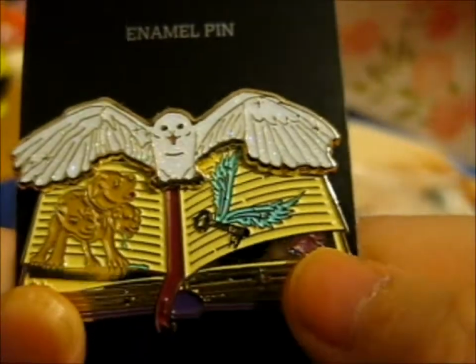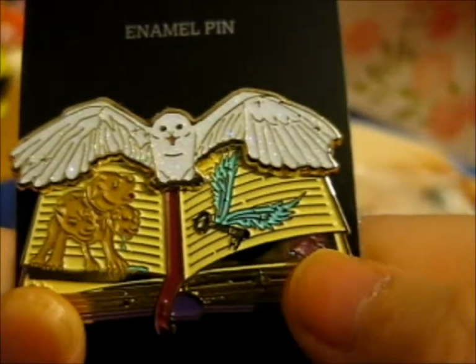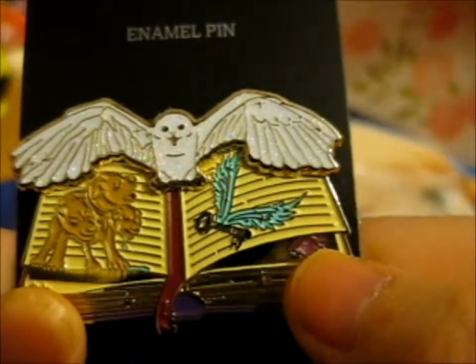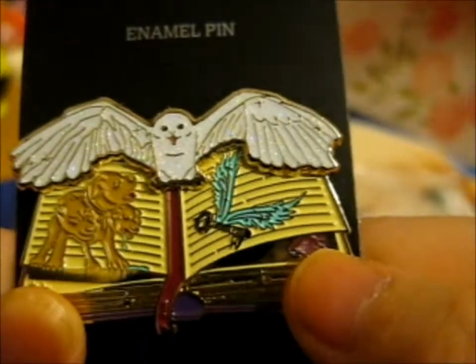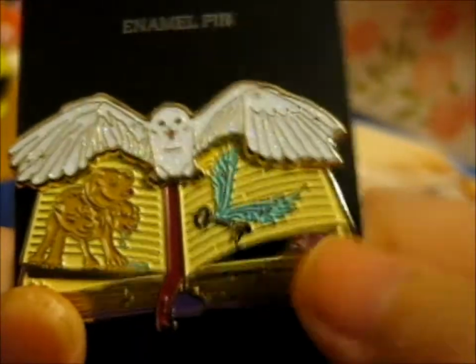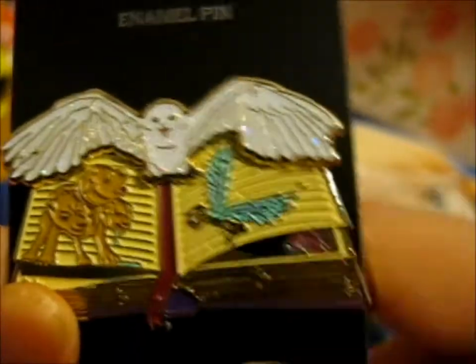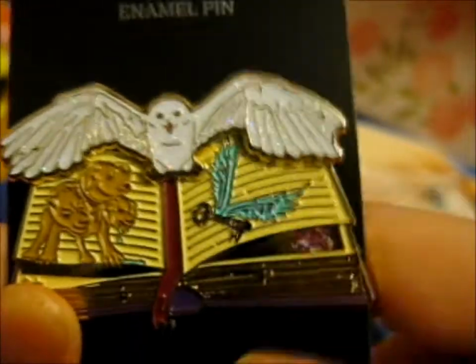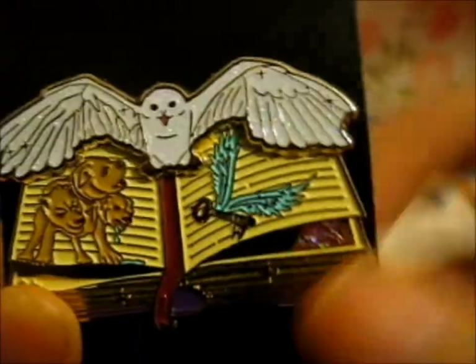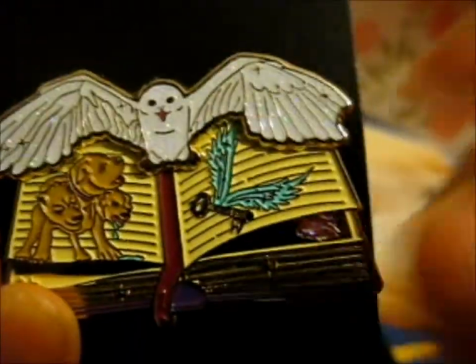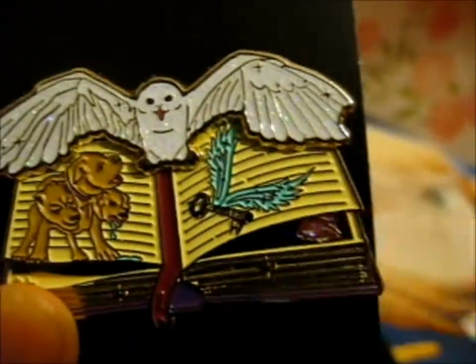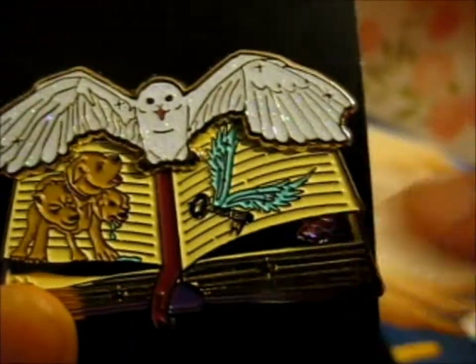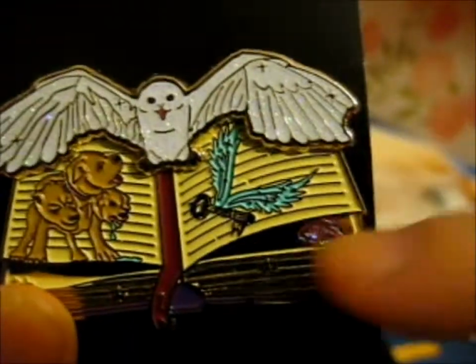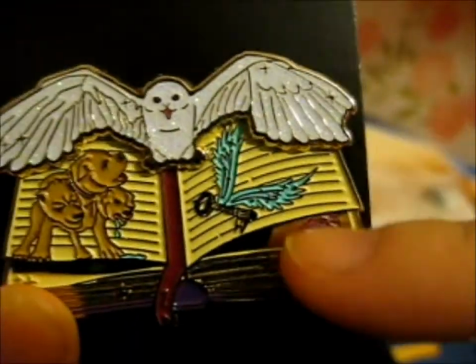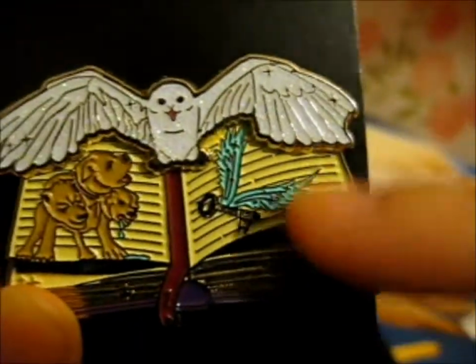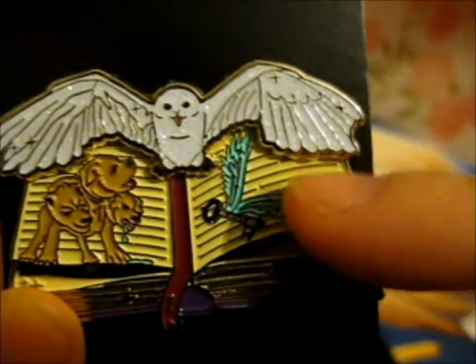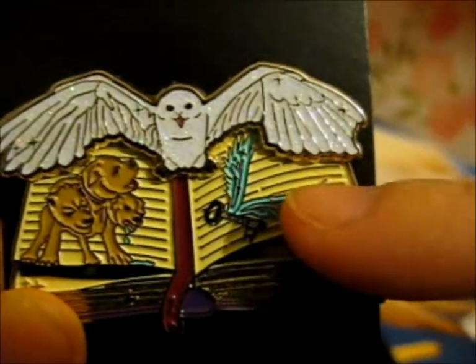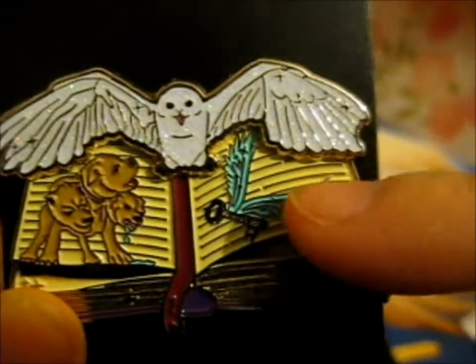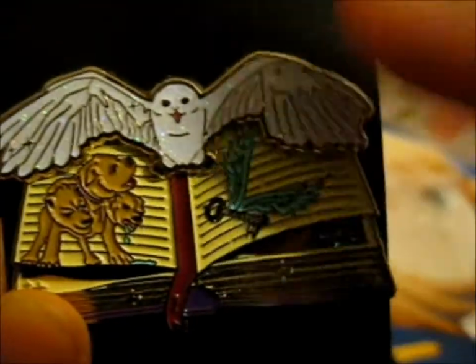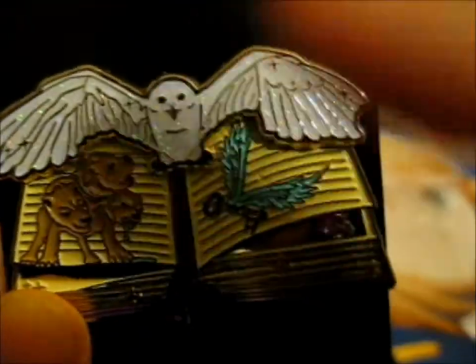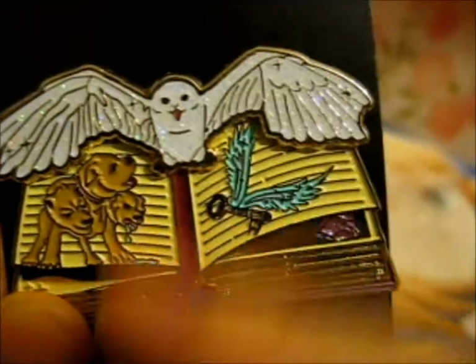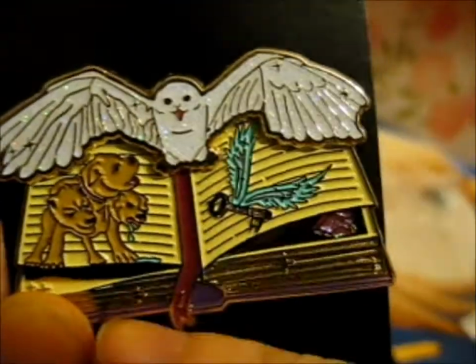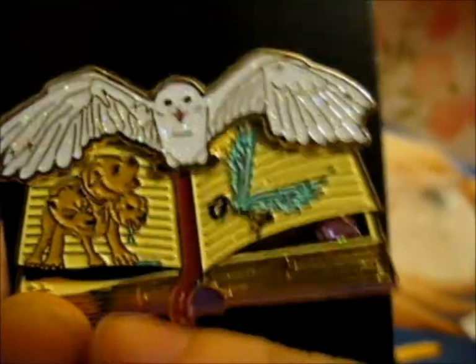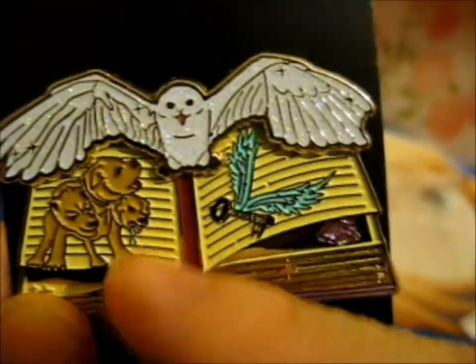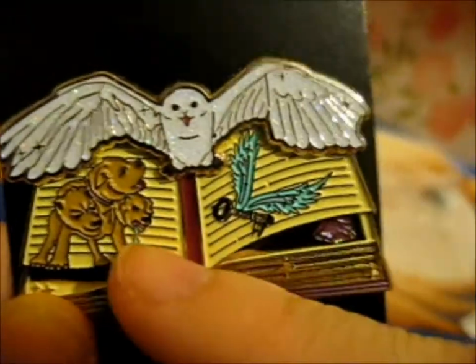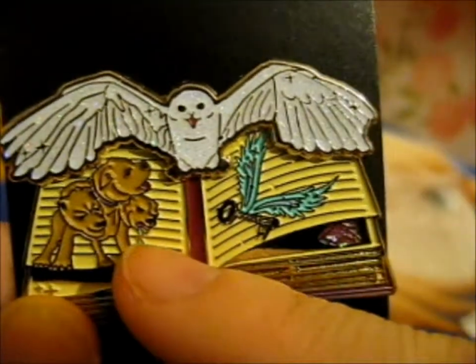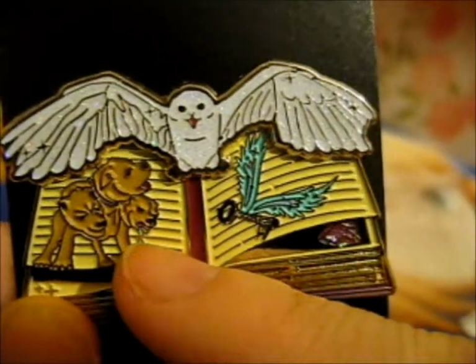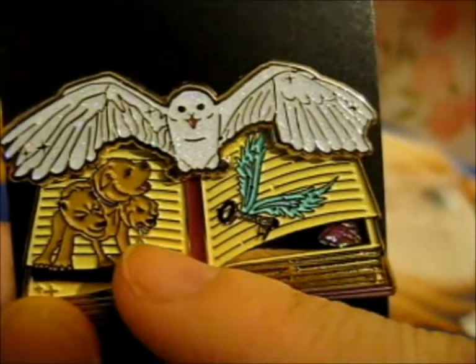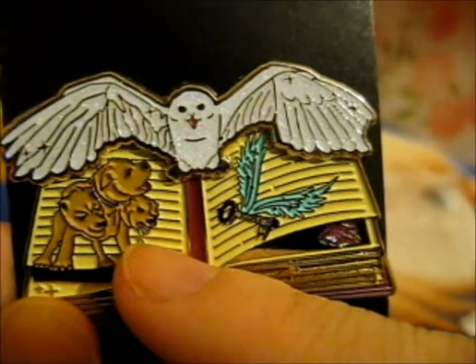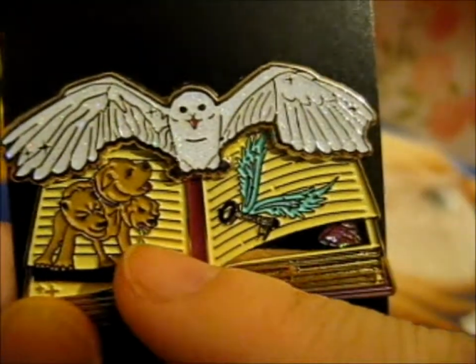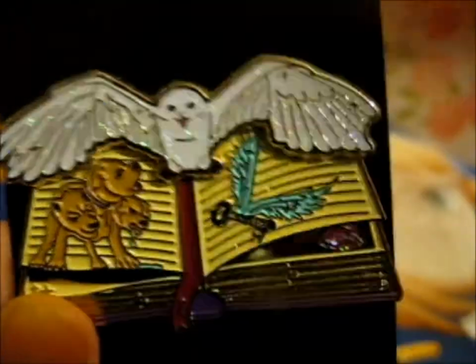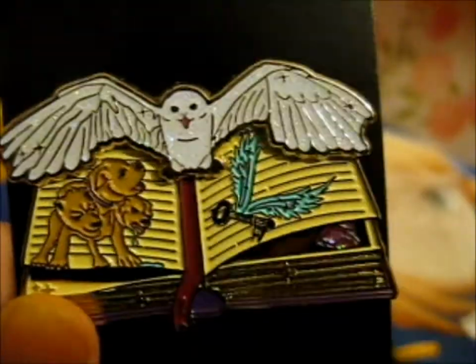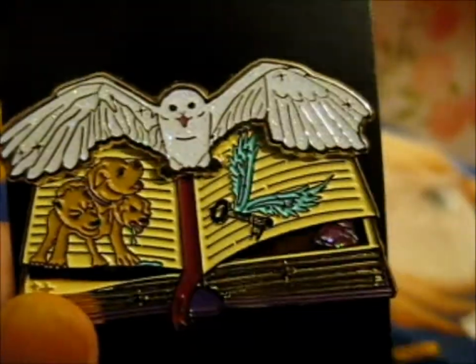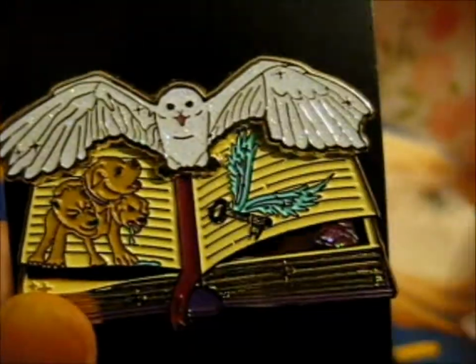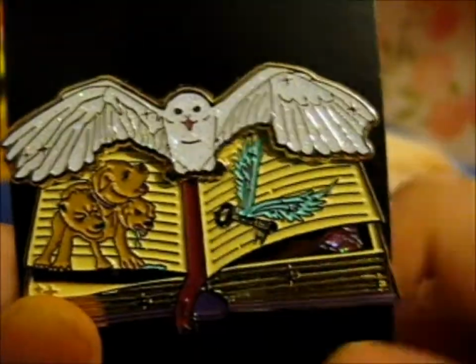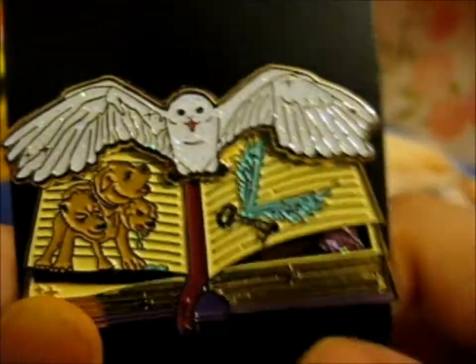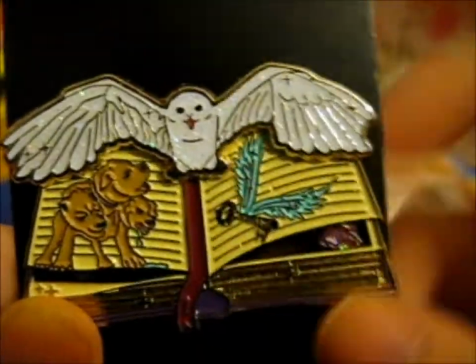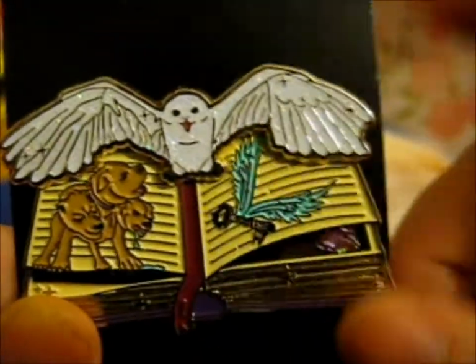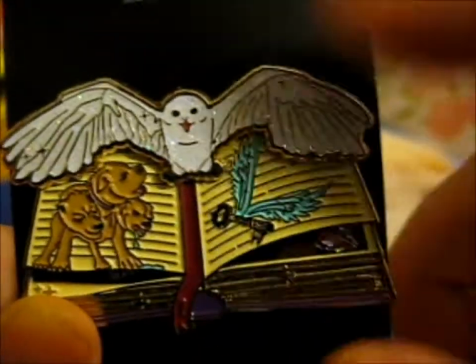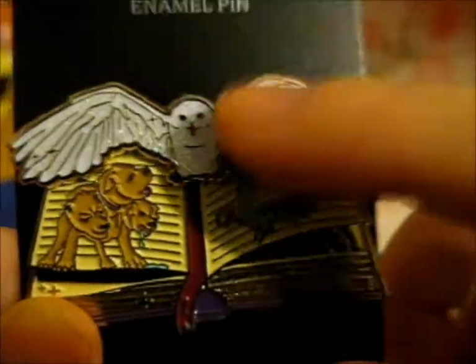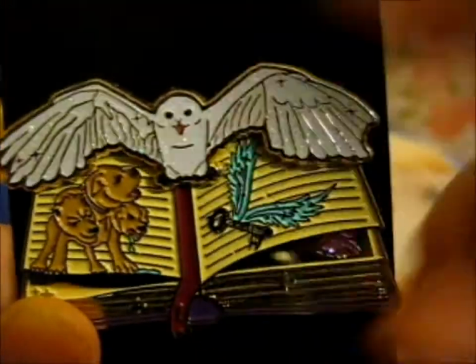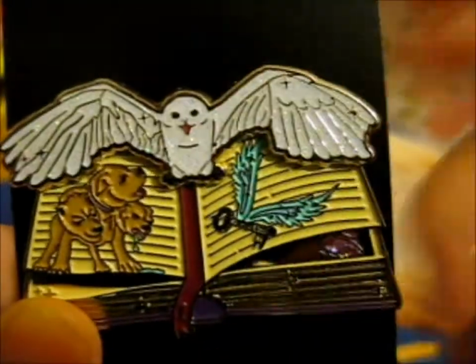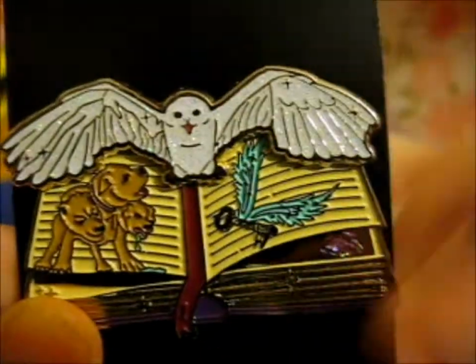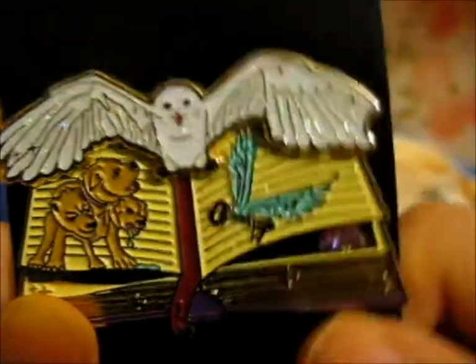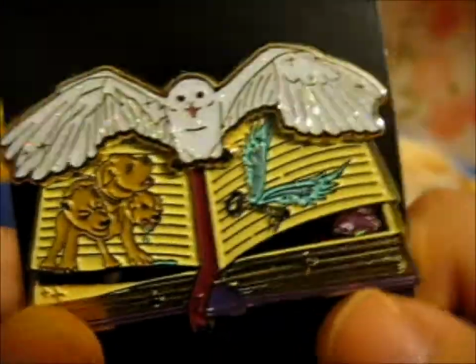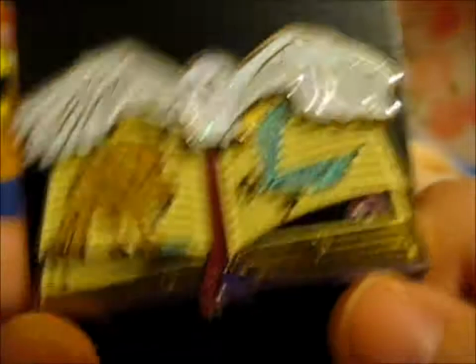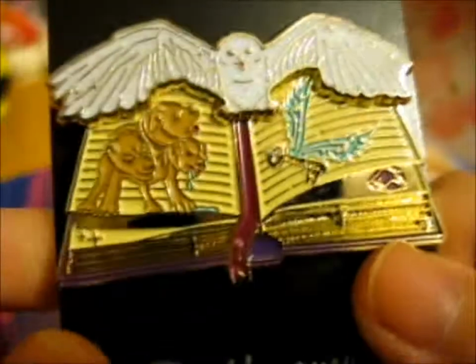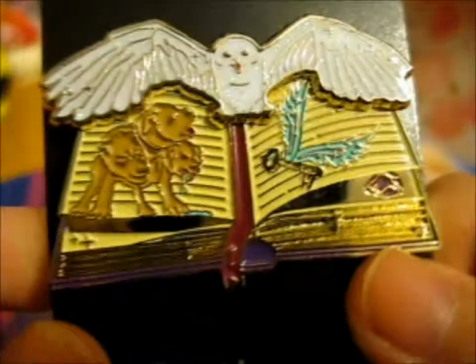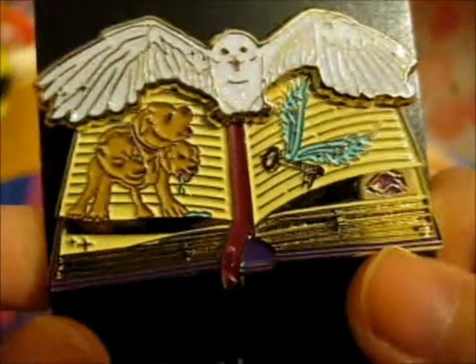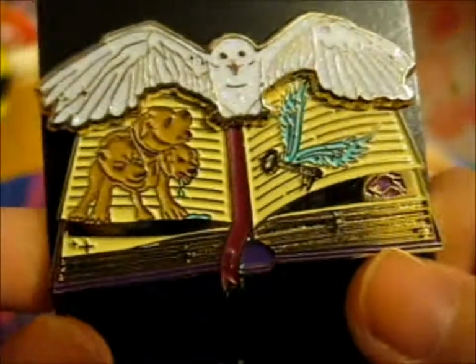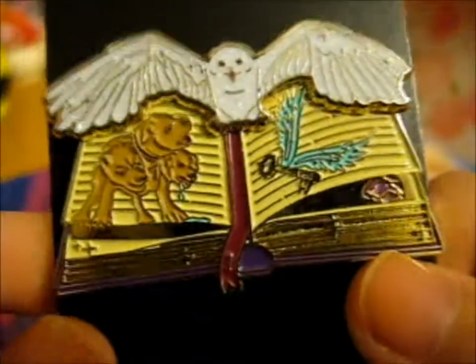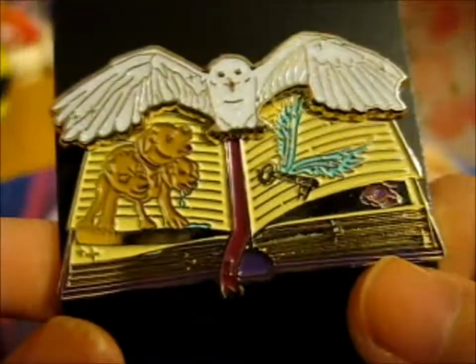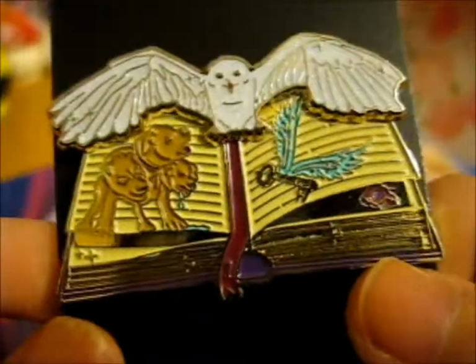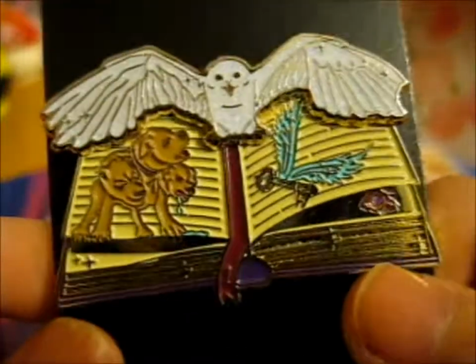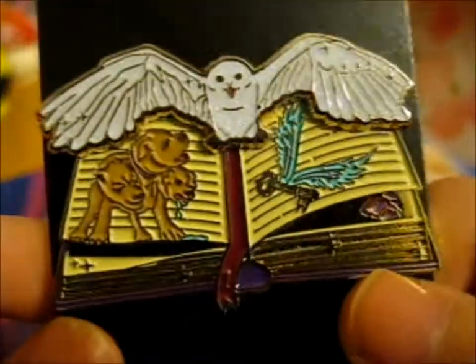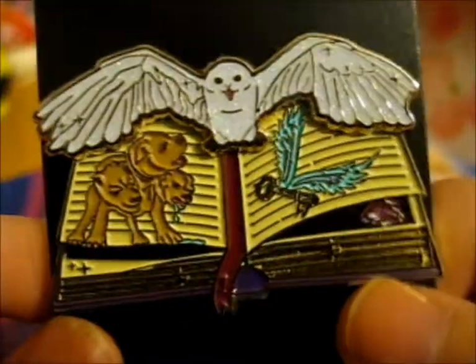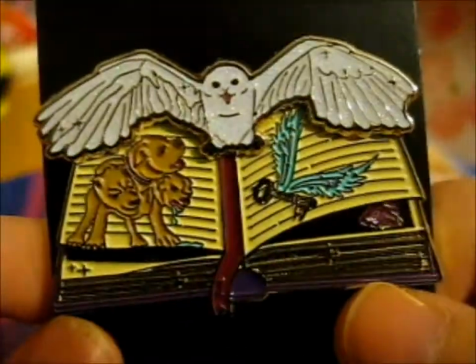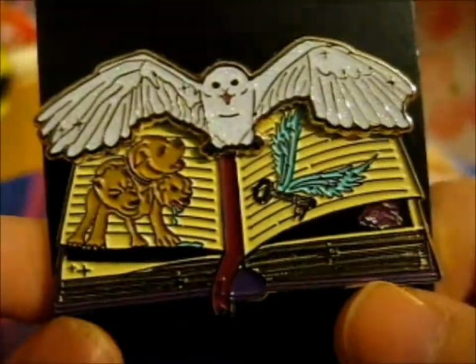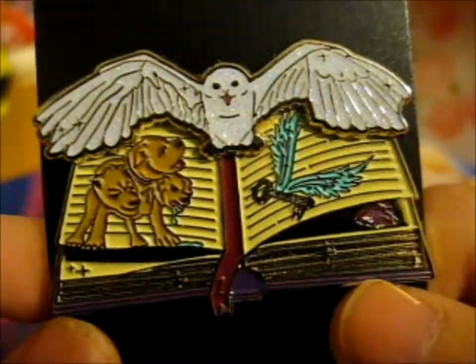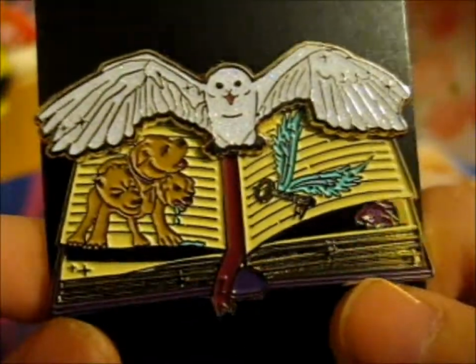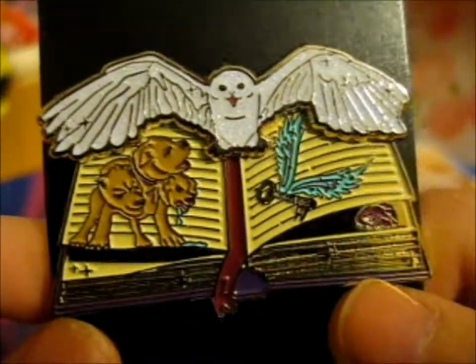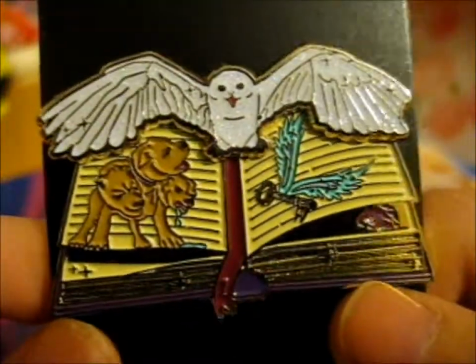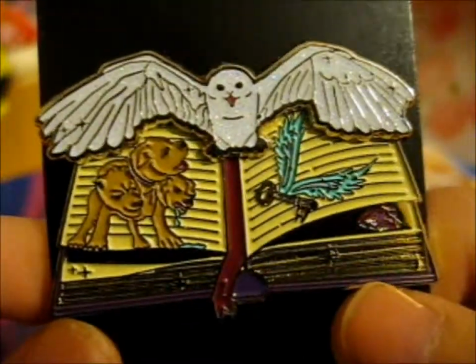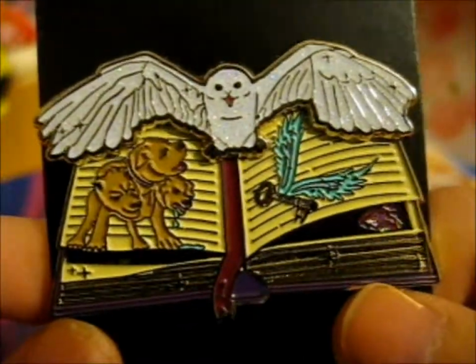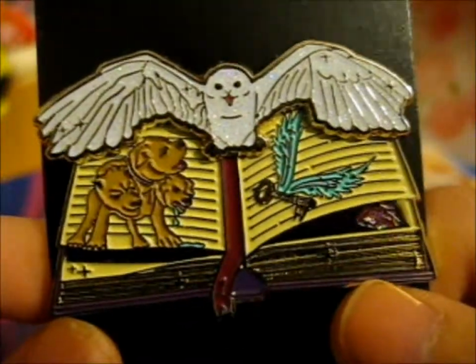It's right there. We've got a flying key. We've got Fluffy and Harry on a book.